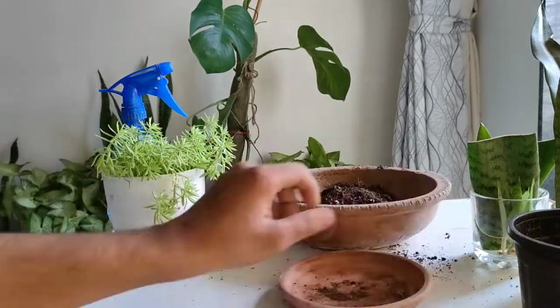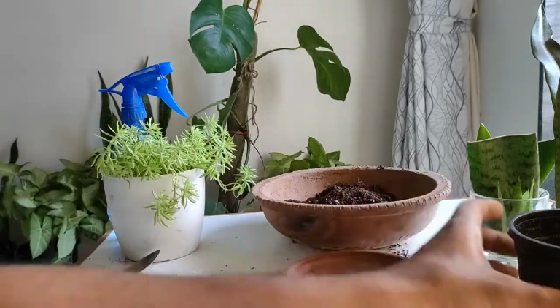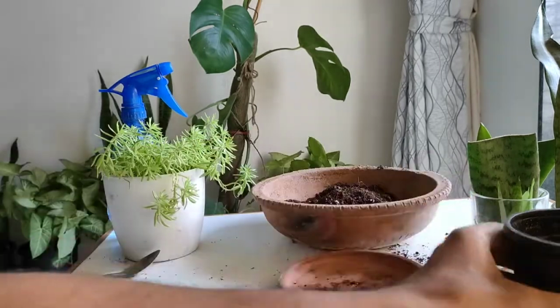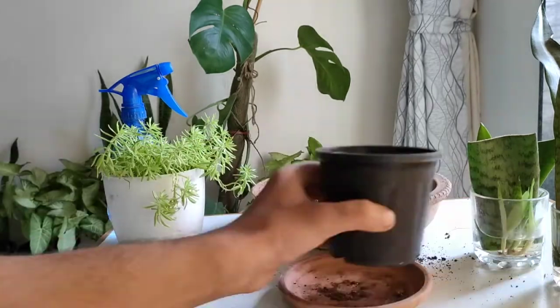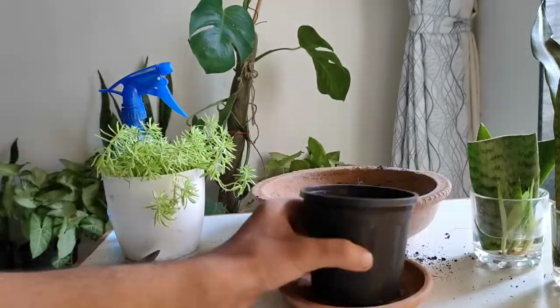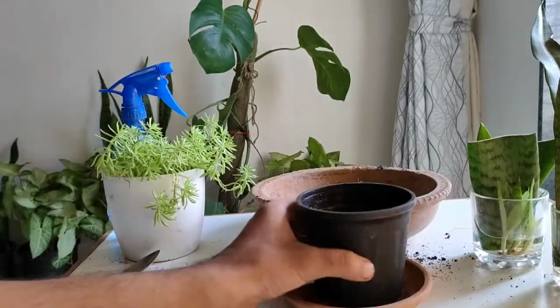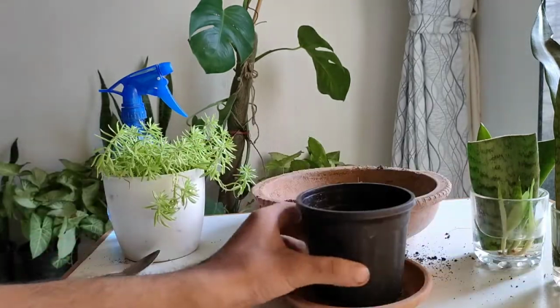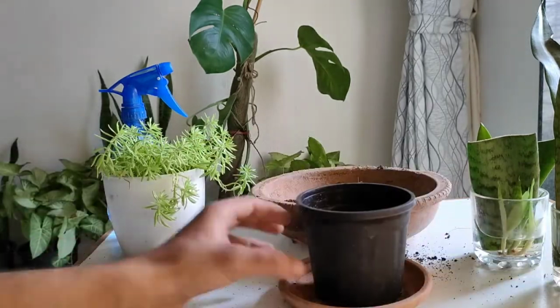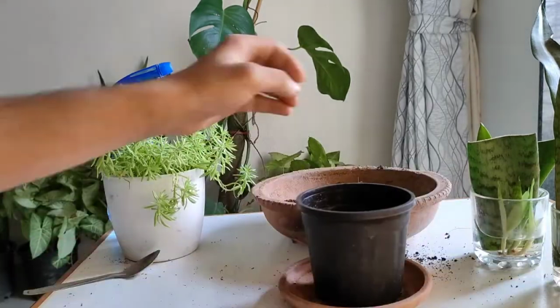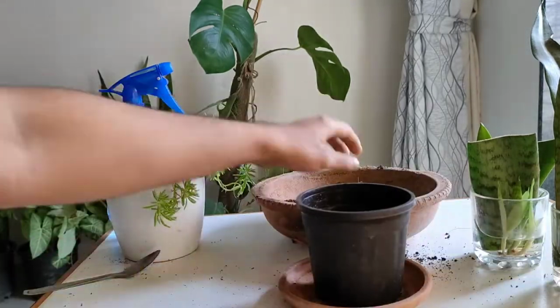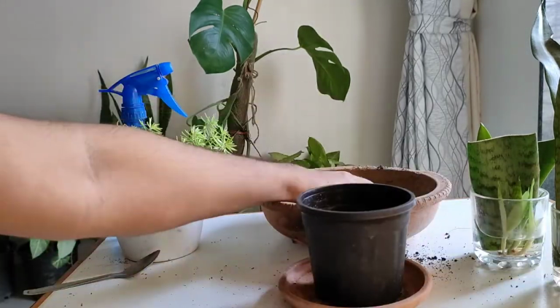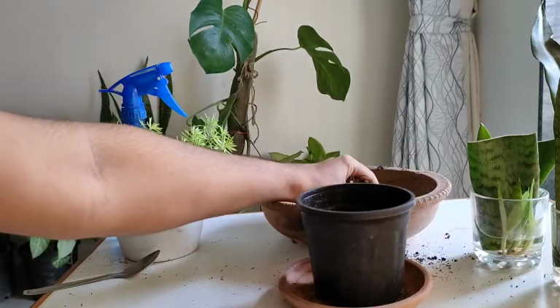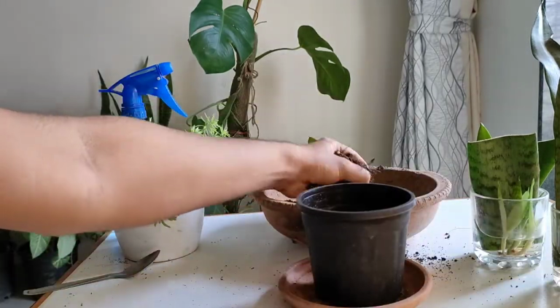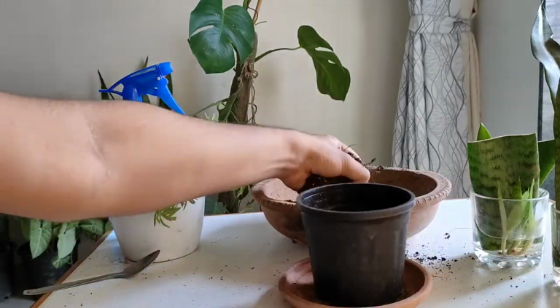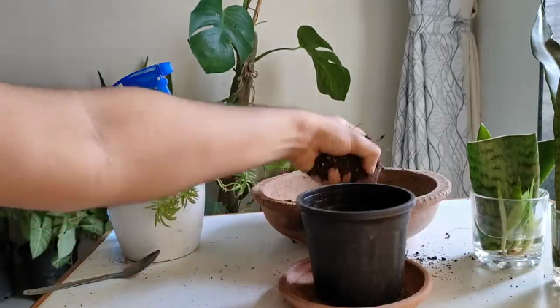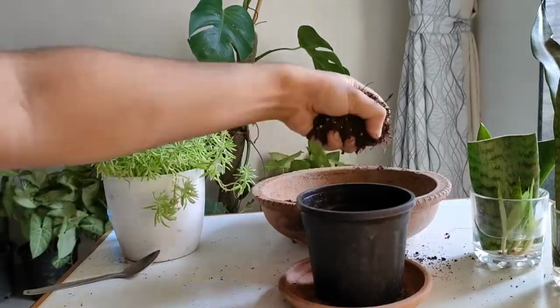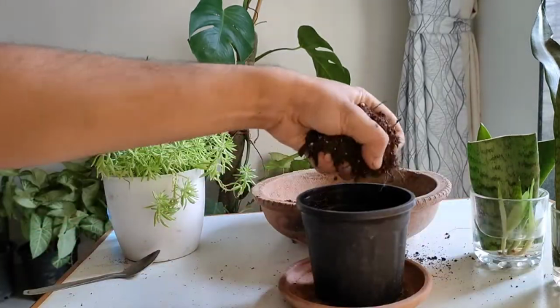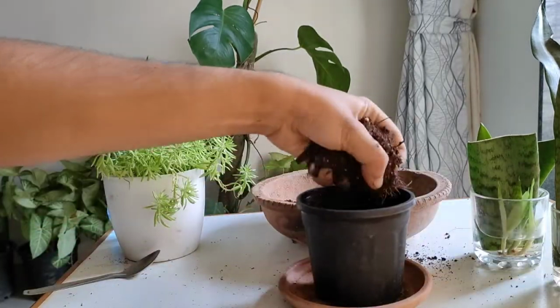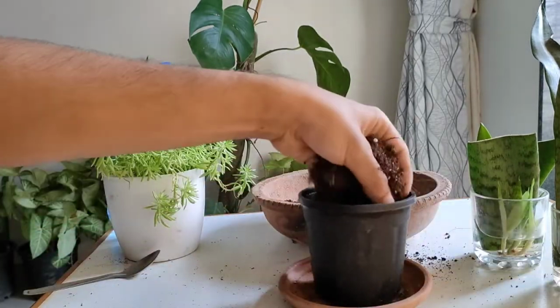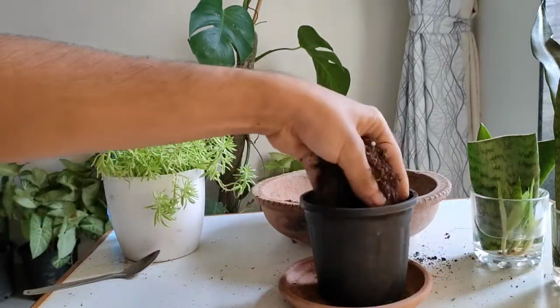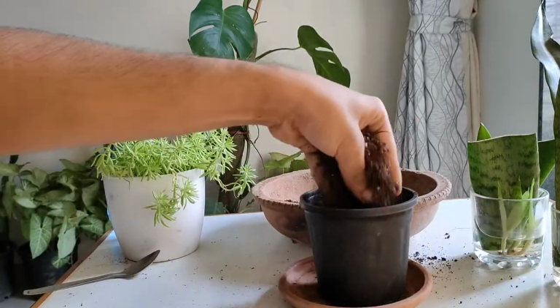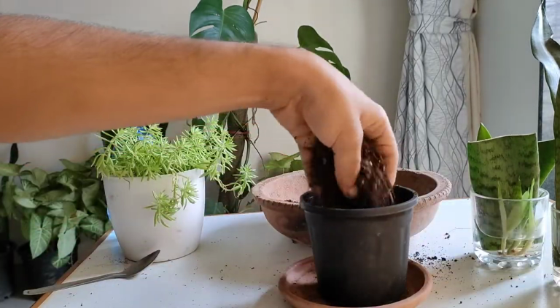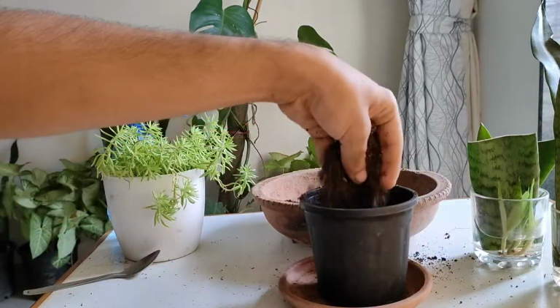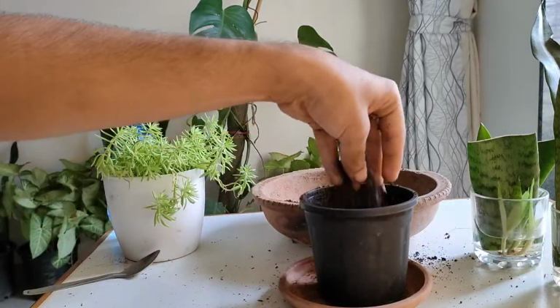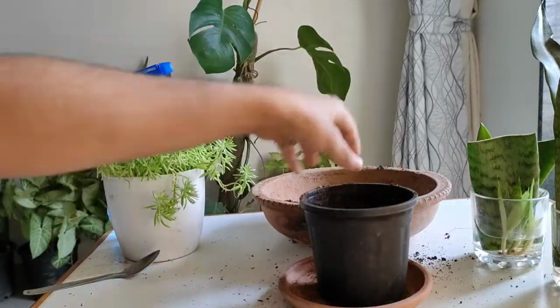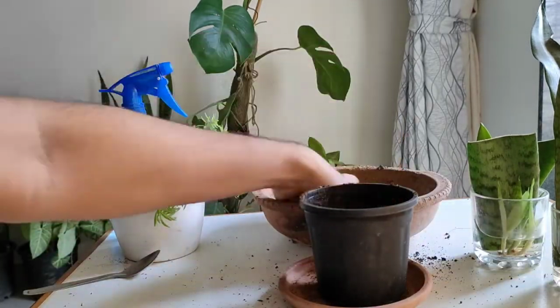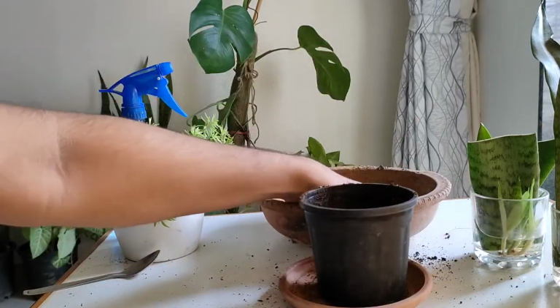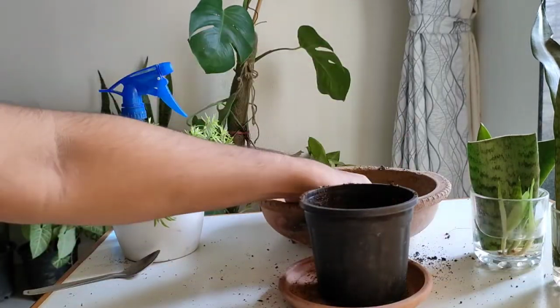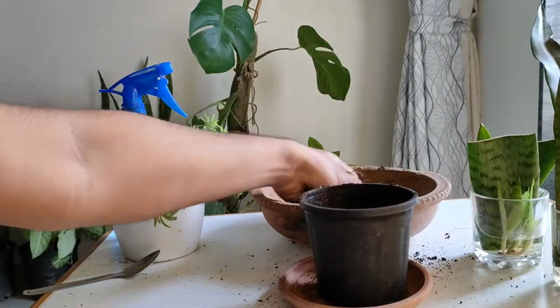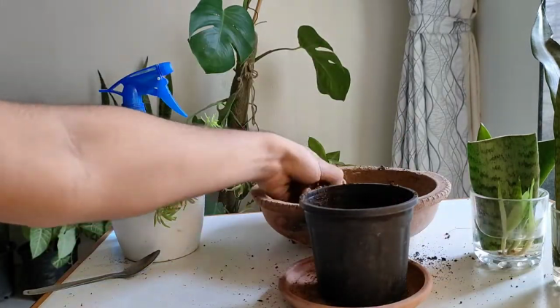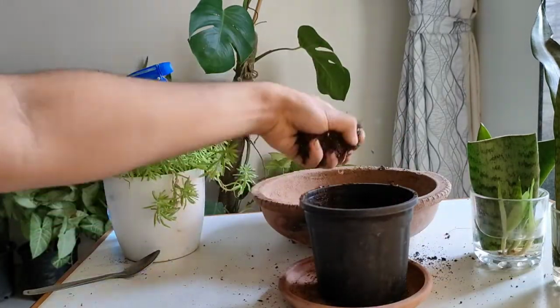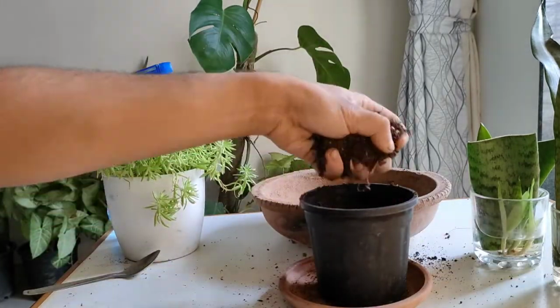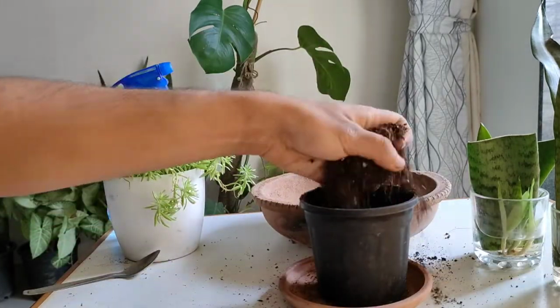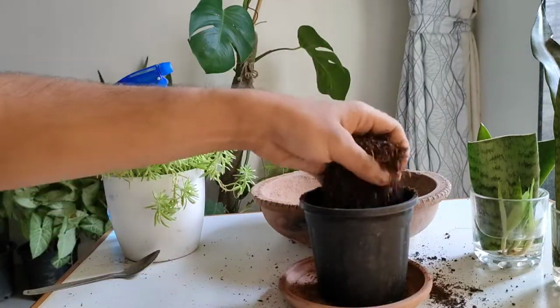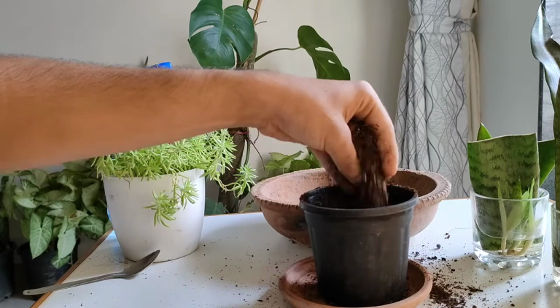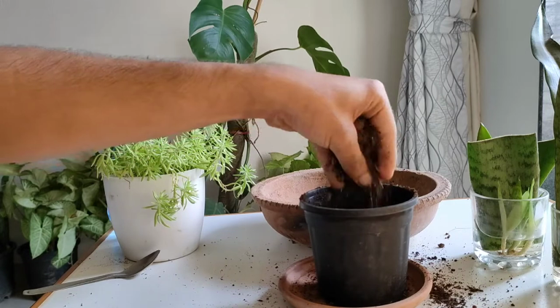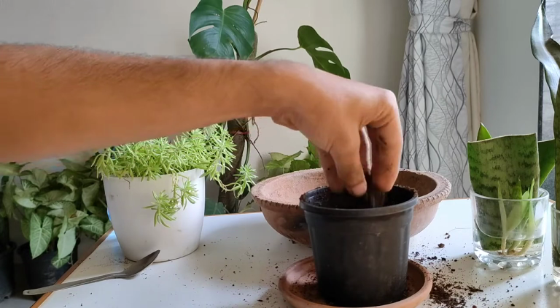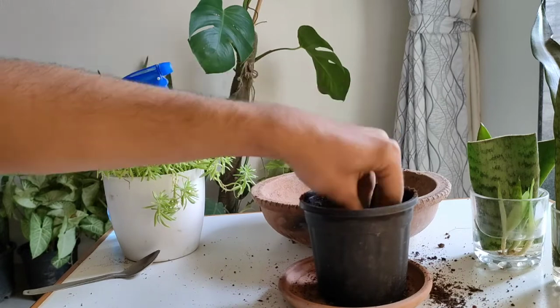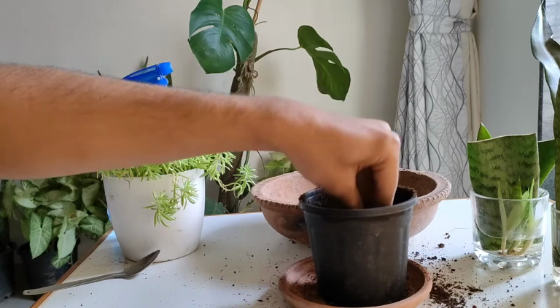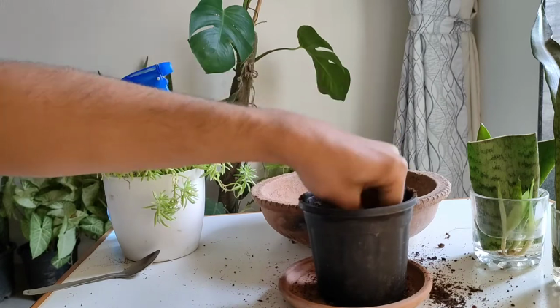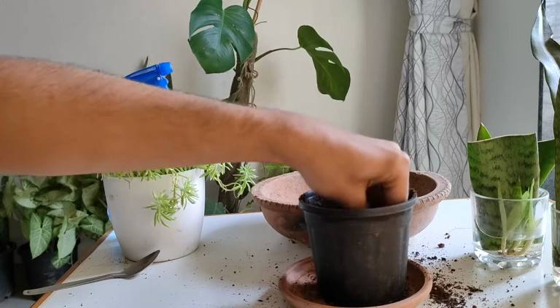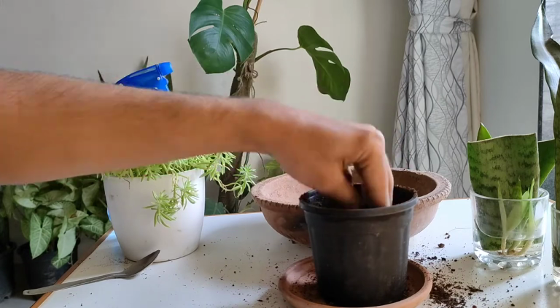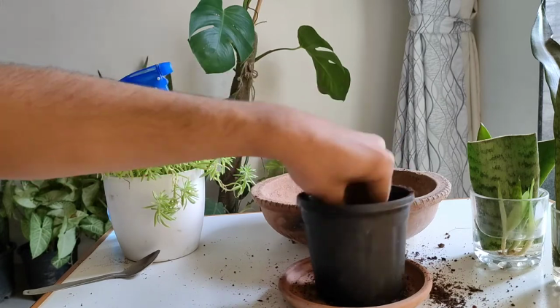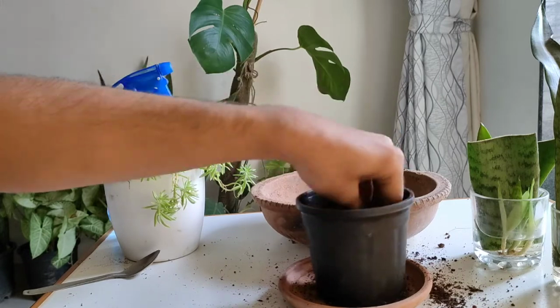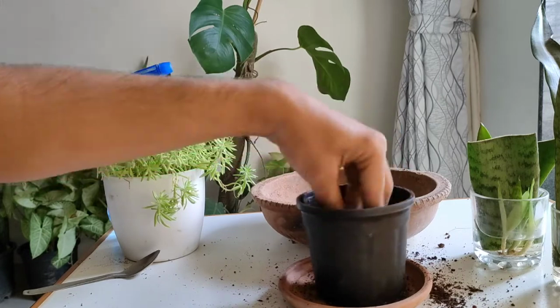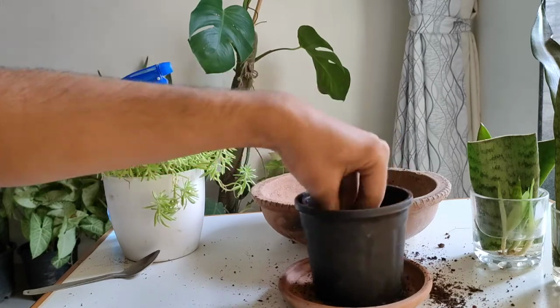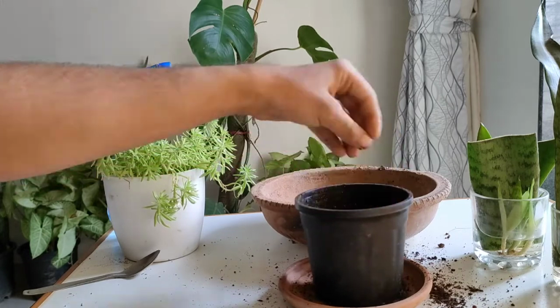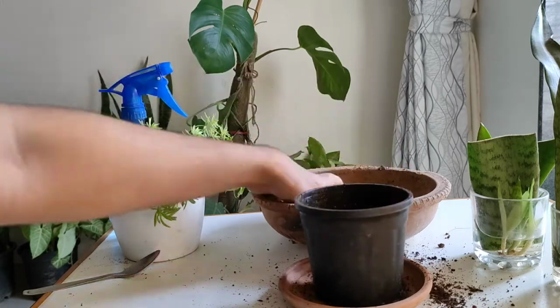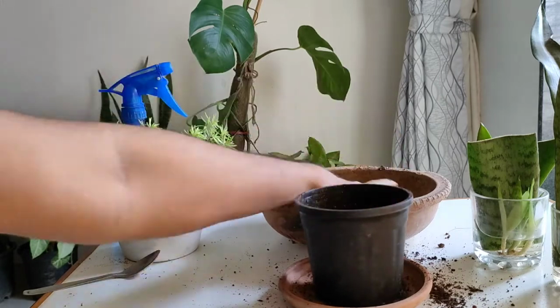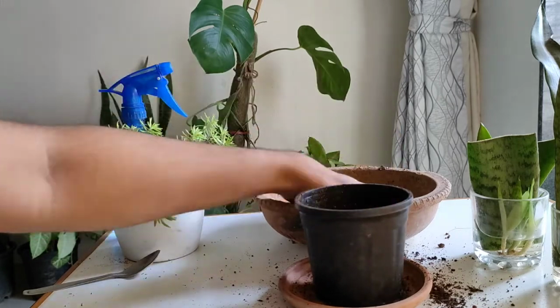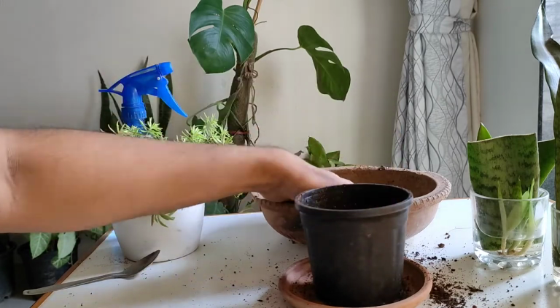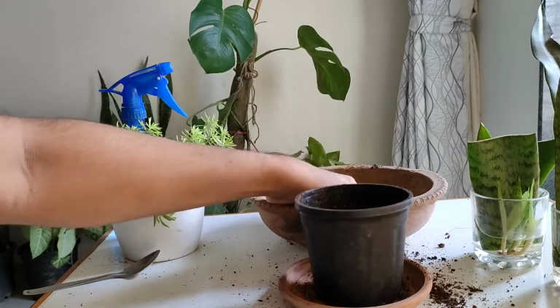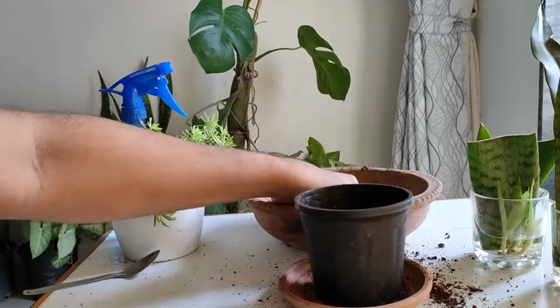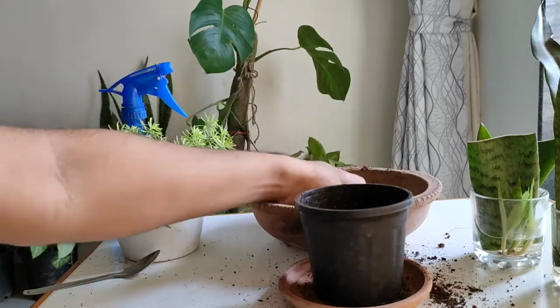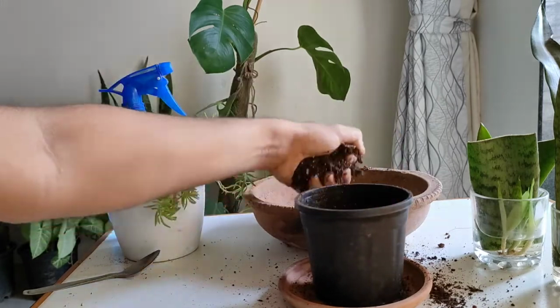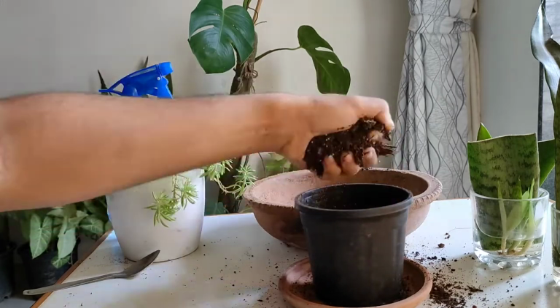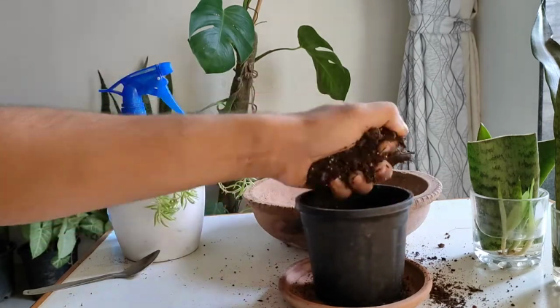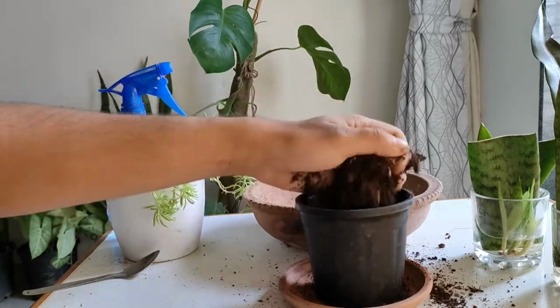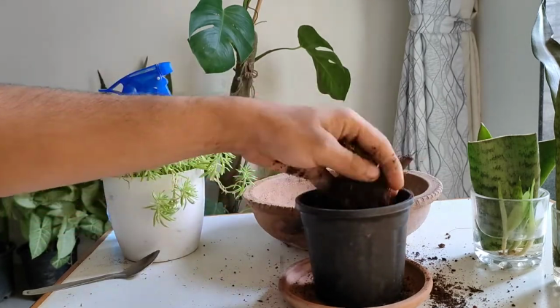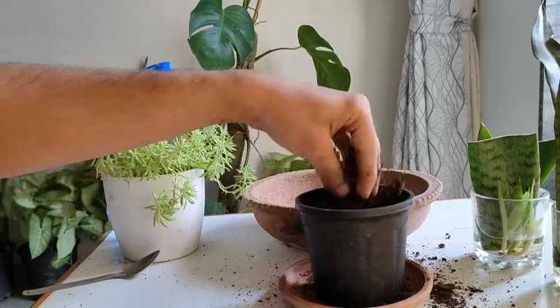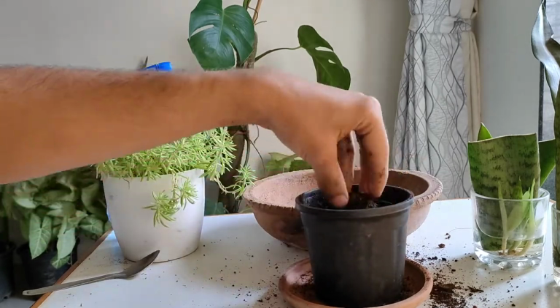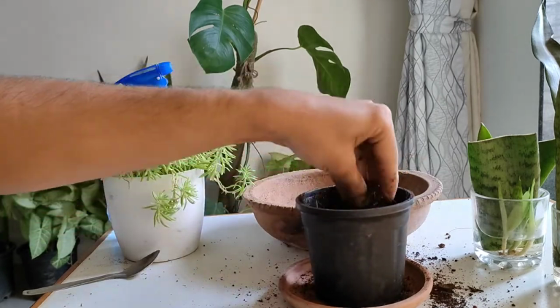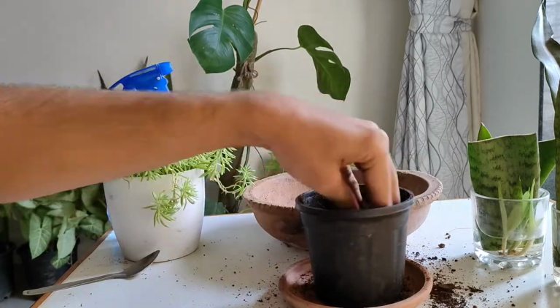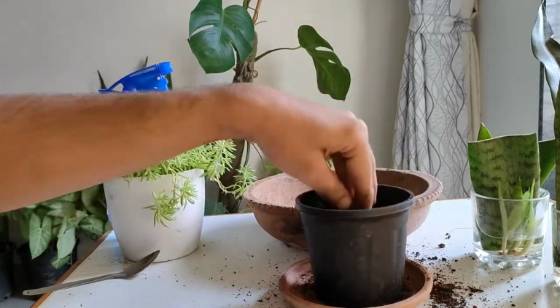All this mixture will make the potting mix well-draining and porous. We will add the first layer of potting mix so that the plant can be stabilized when we pot them.